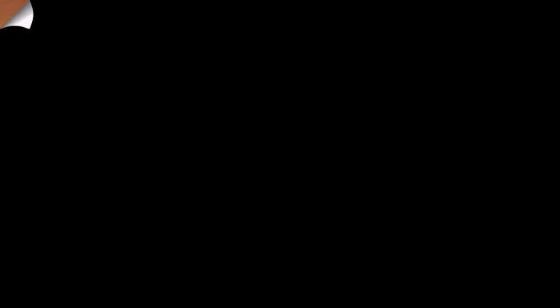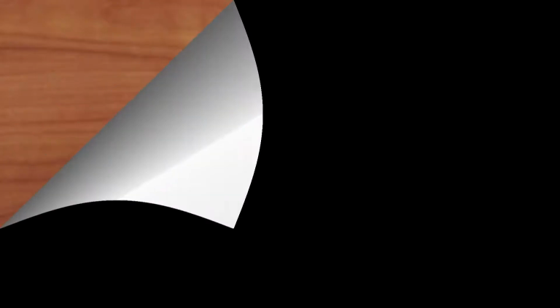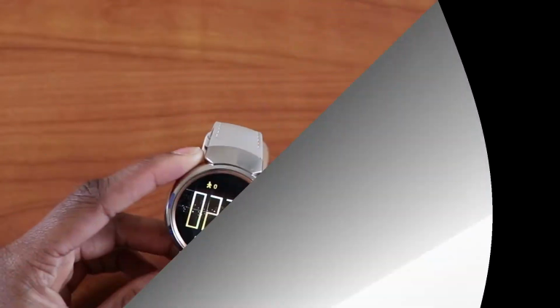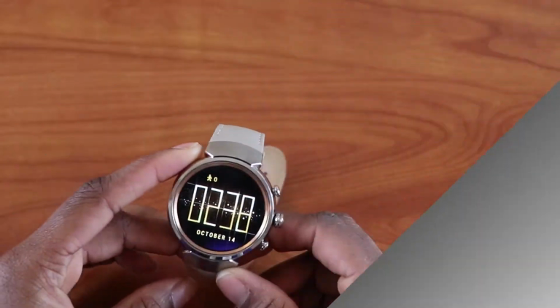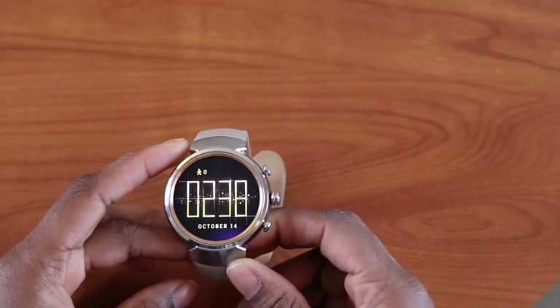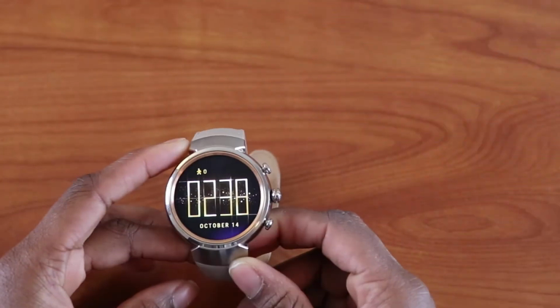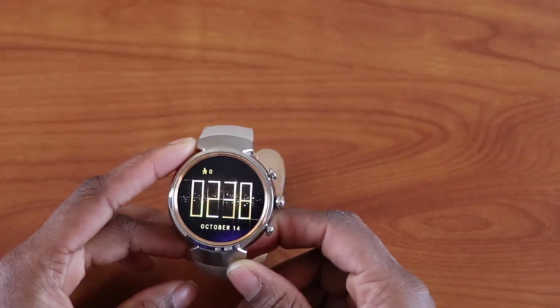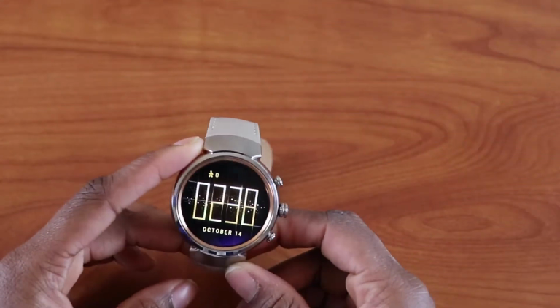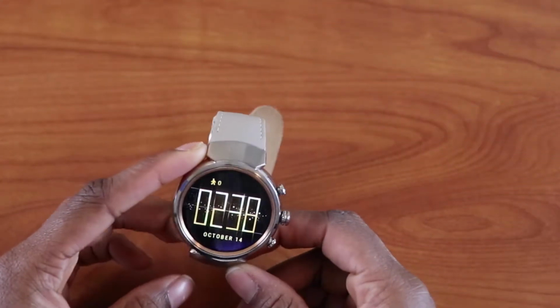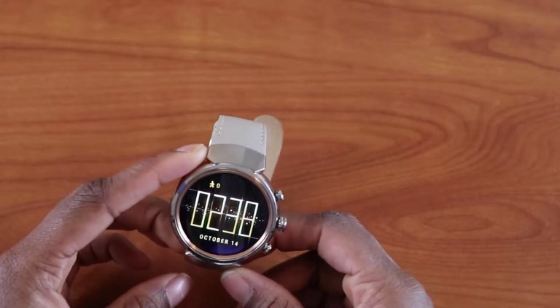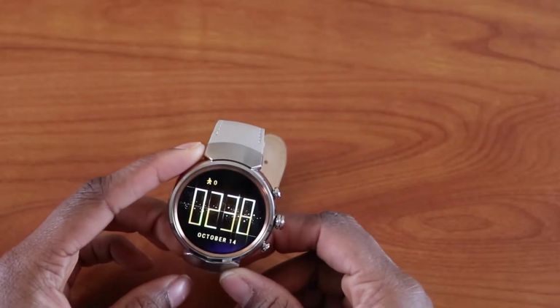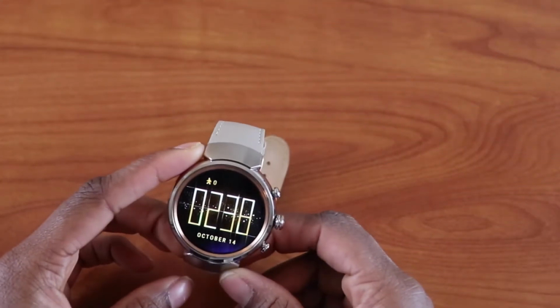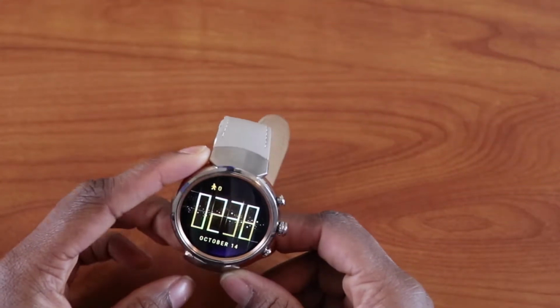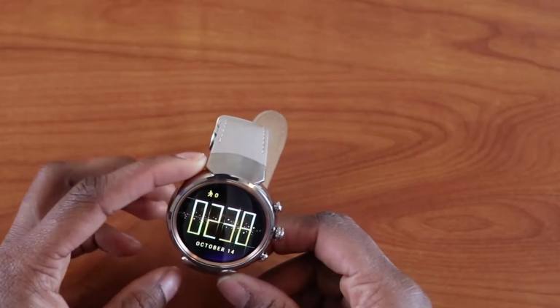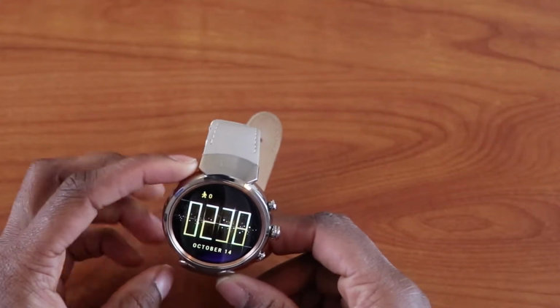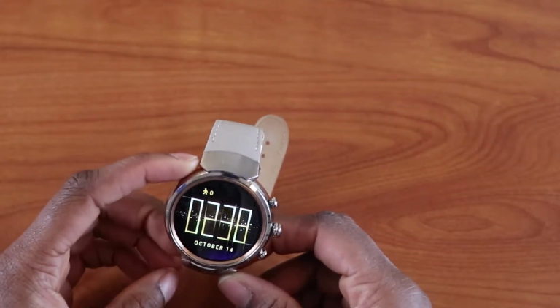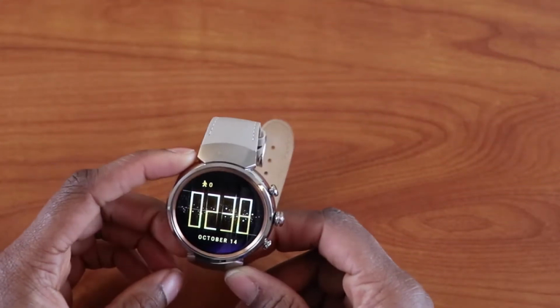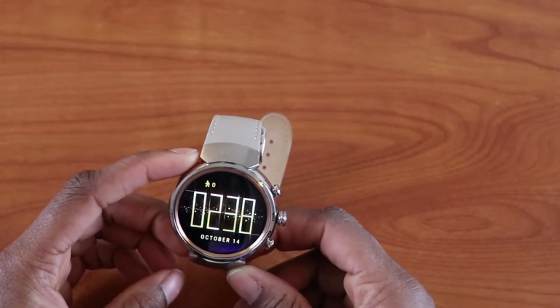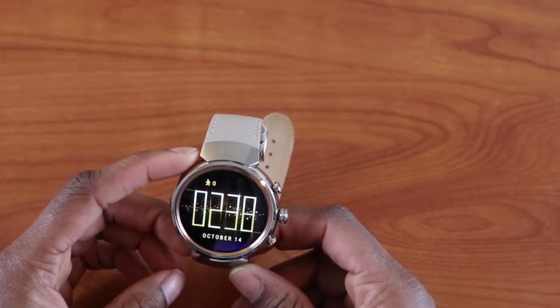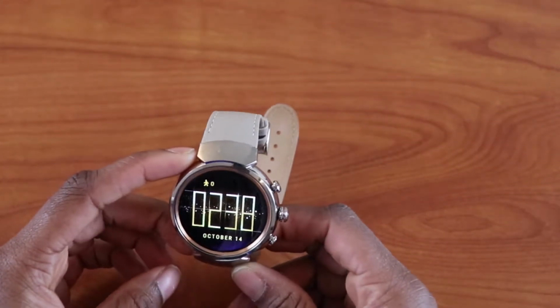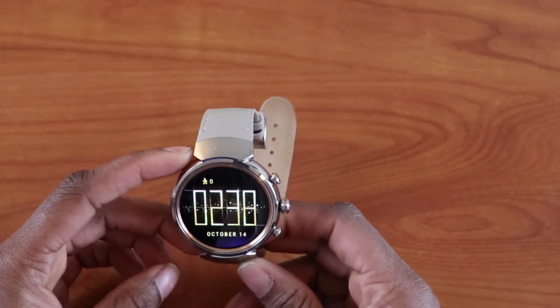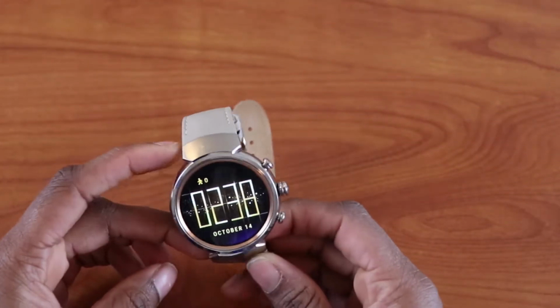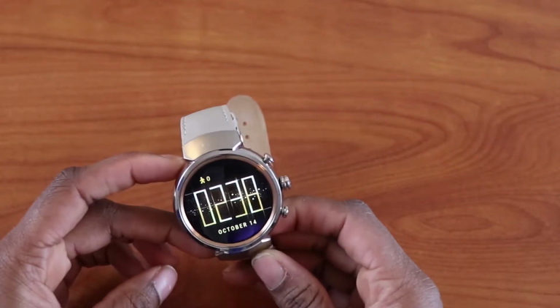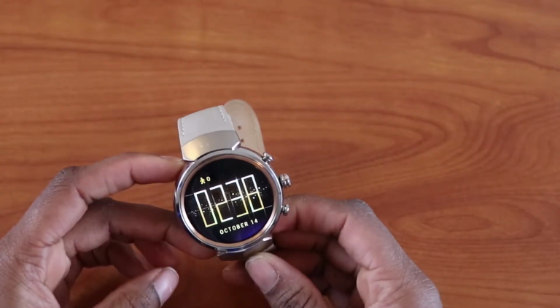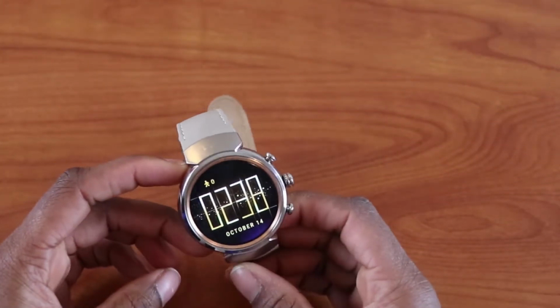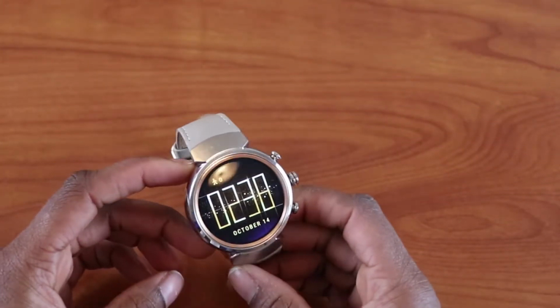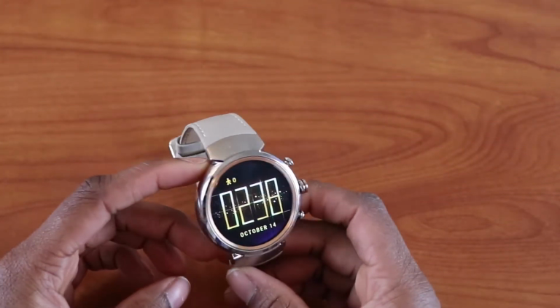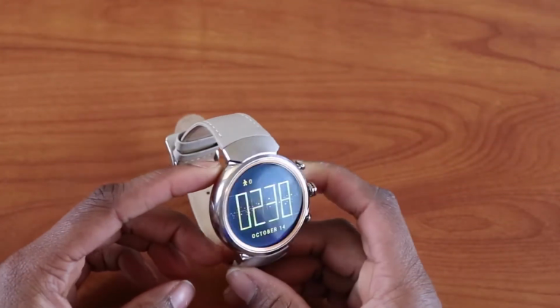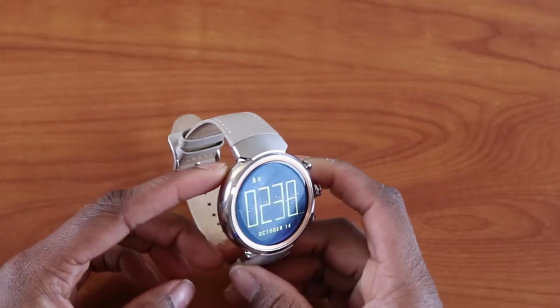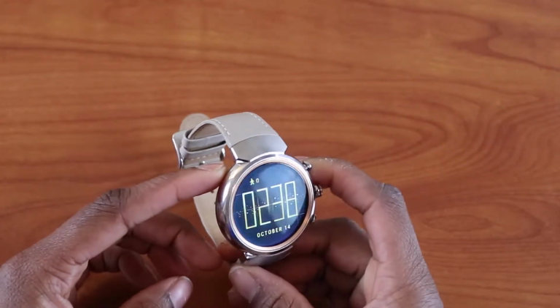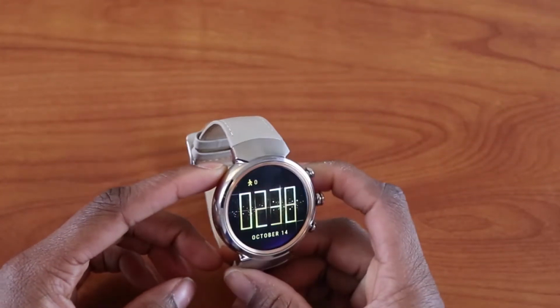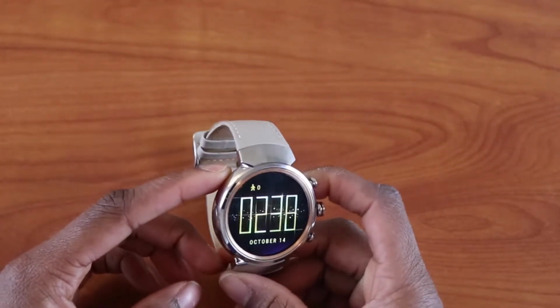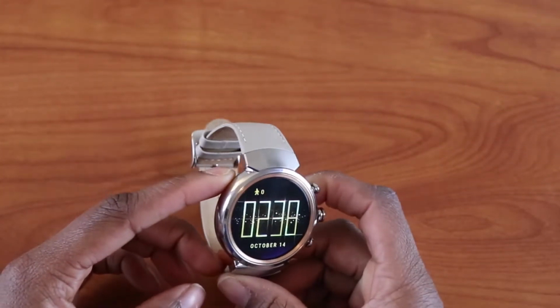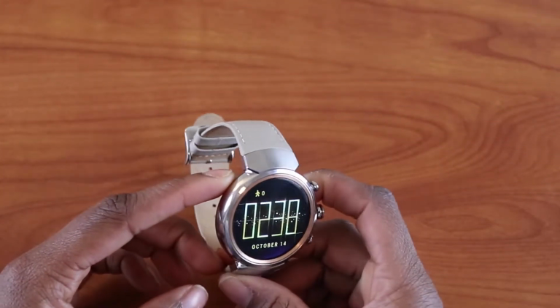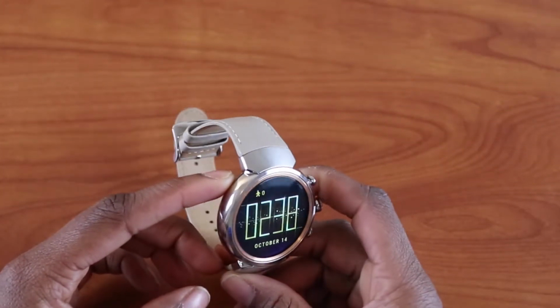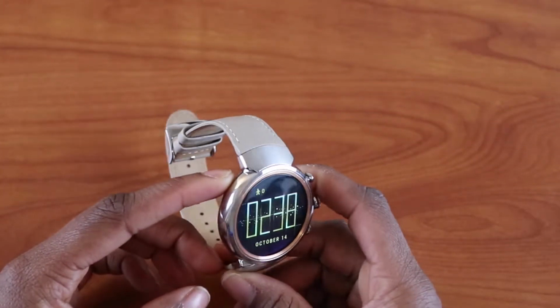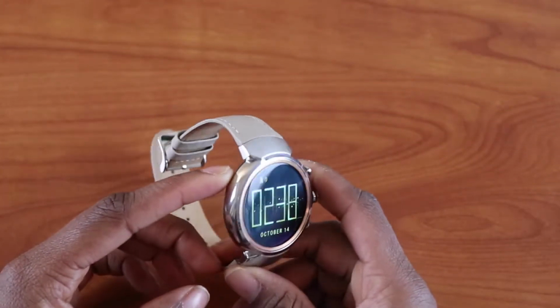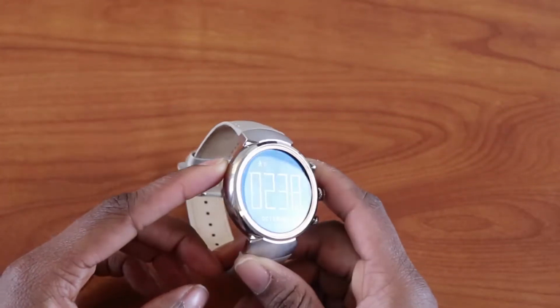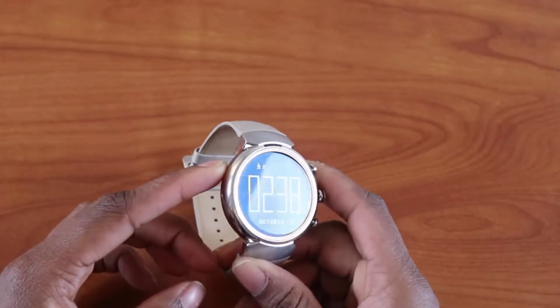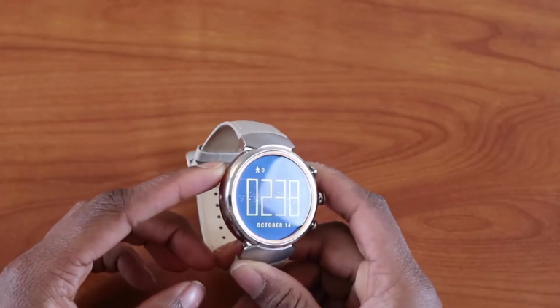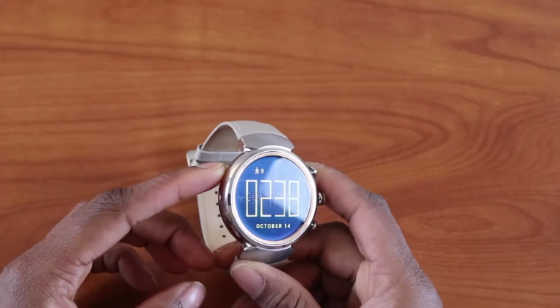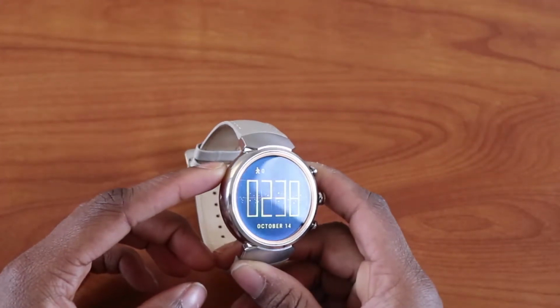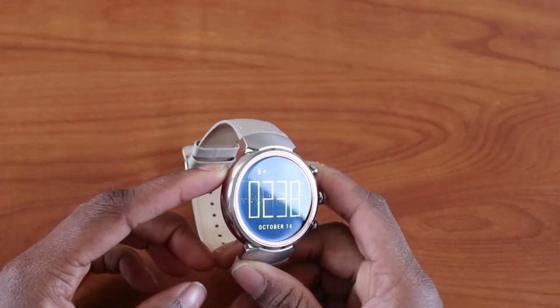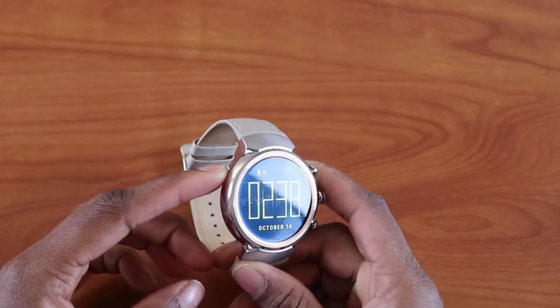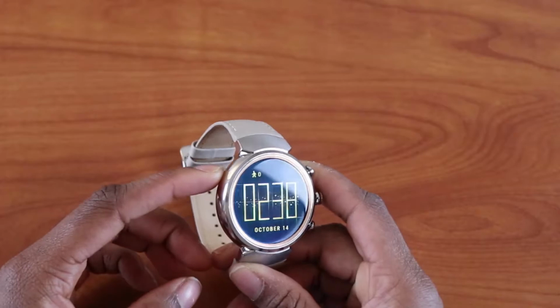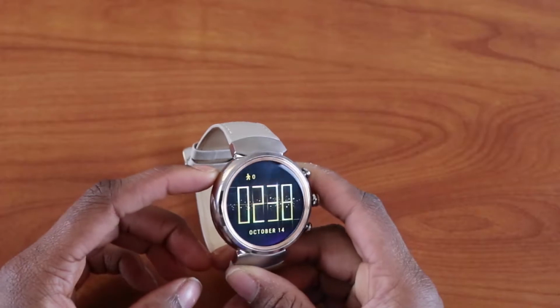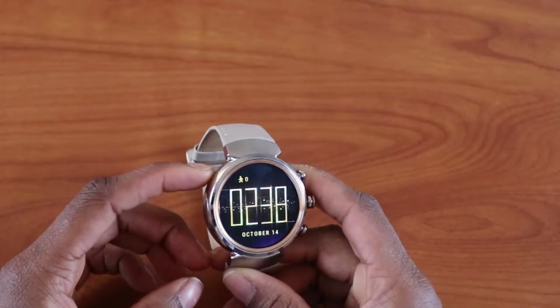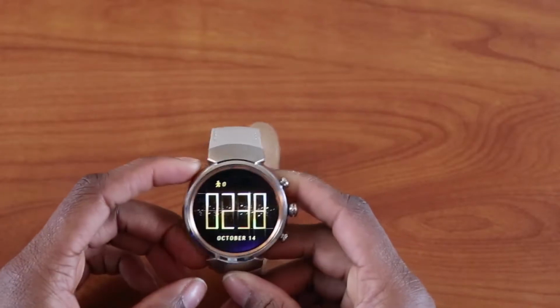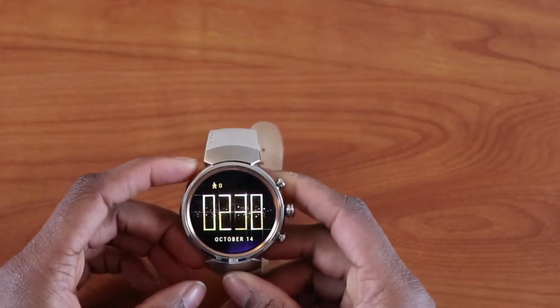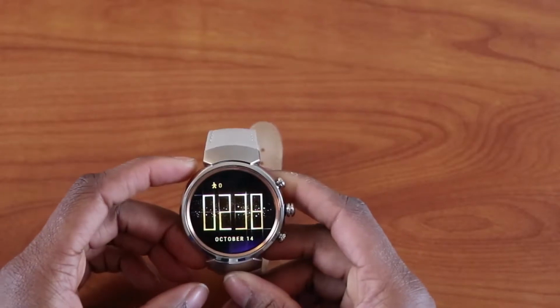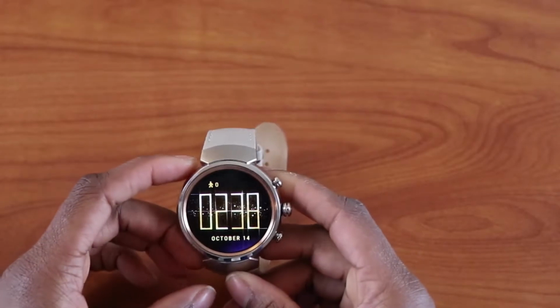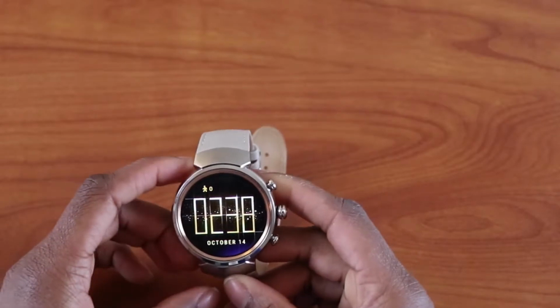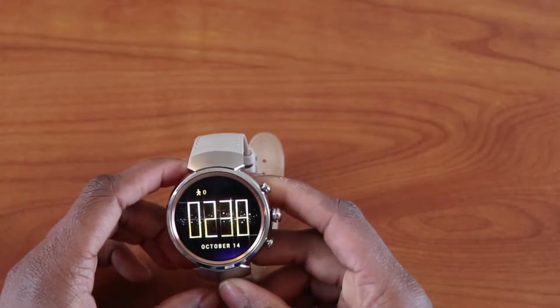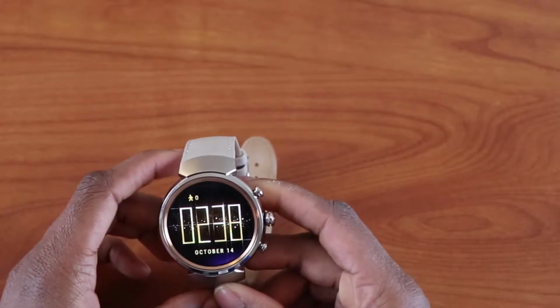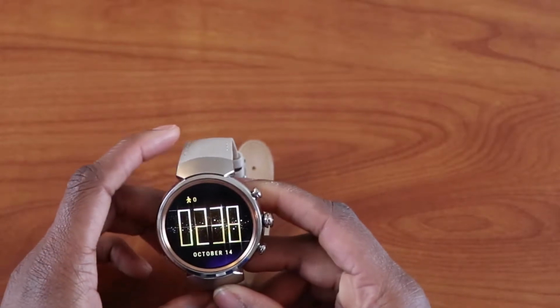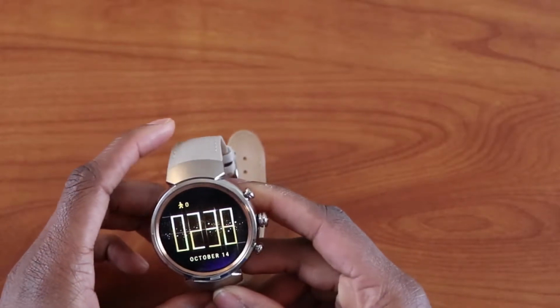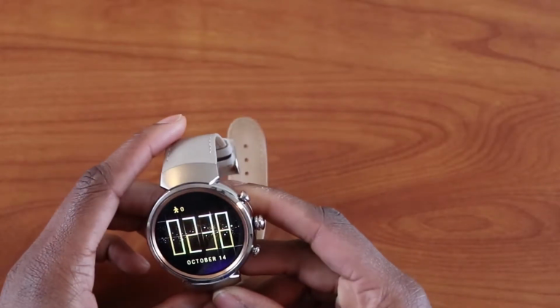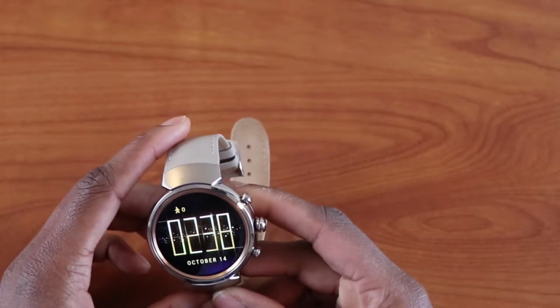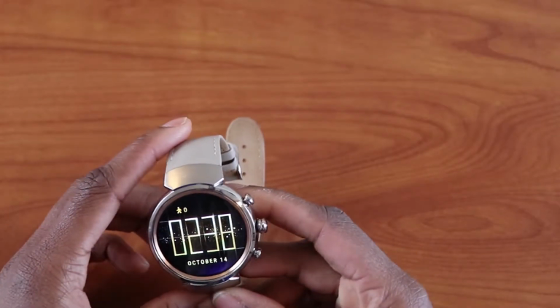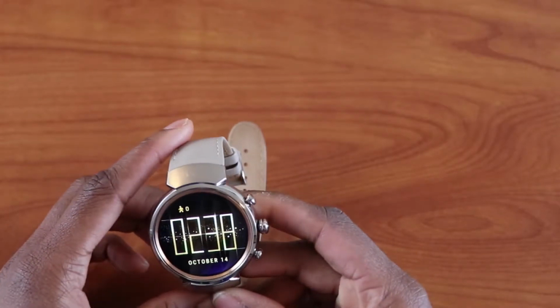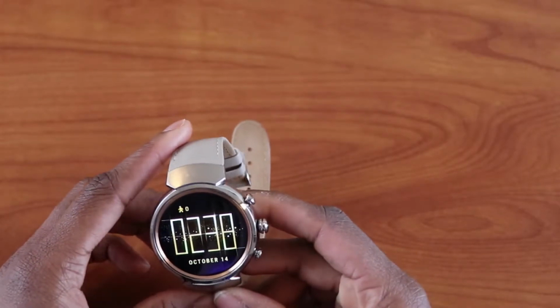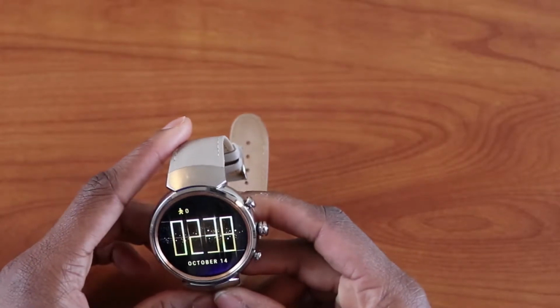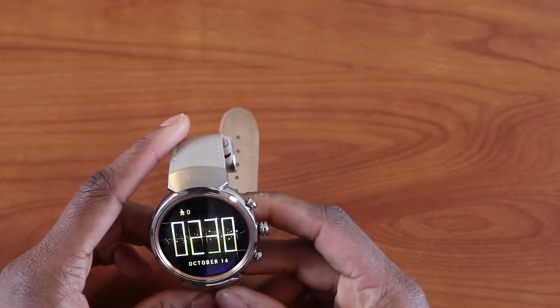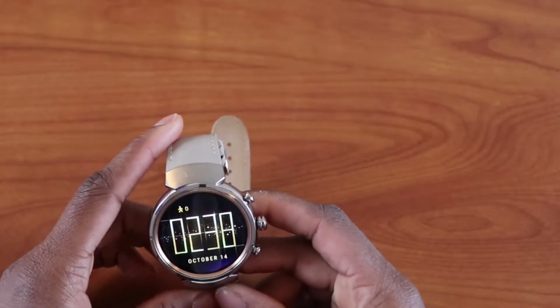Hey guys, welcome to Evidential Tech. My name is Evidence. In this video I'm going to review Android Wear 2.0, and let's get right to it.